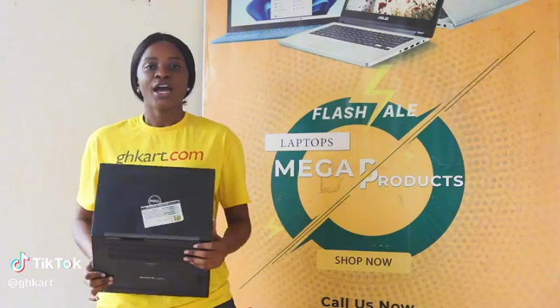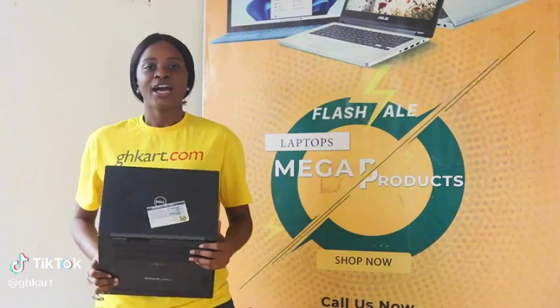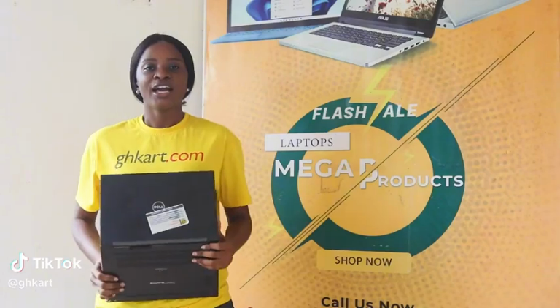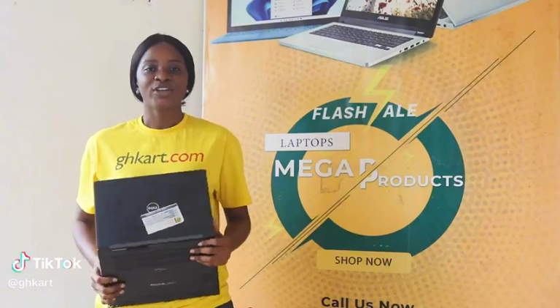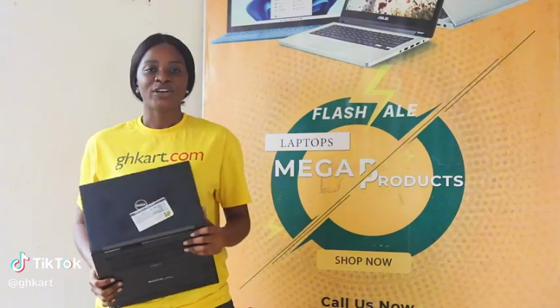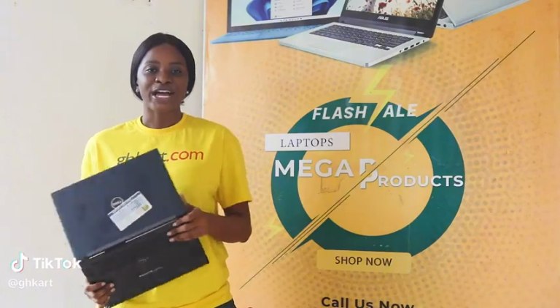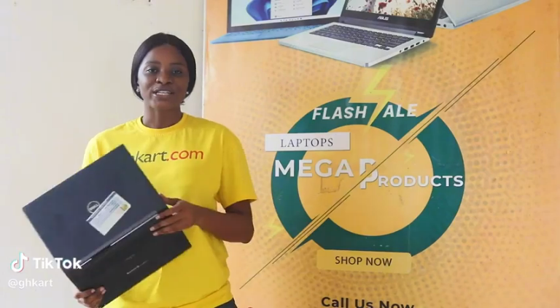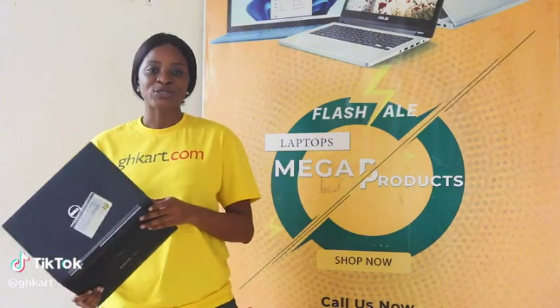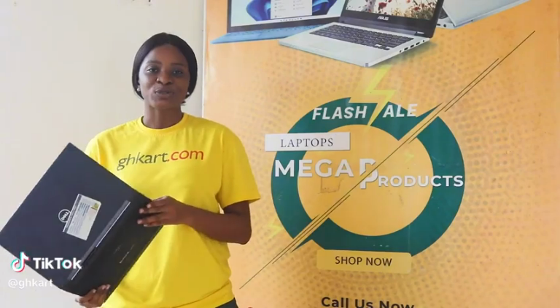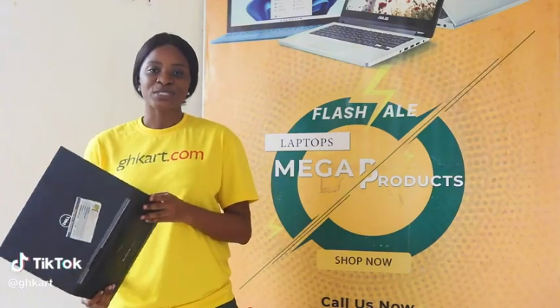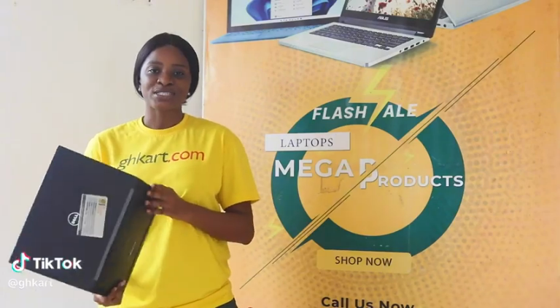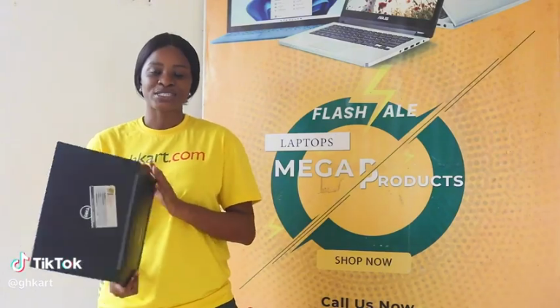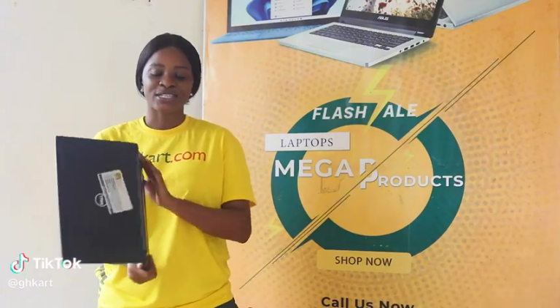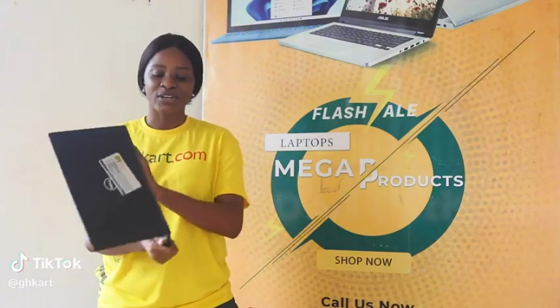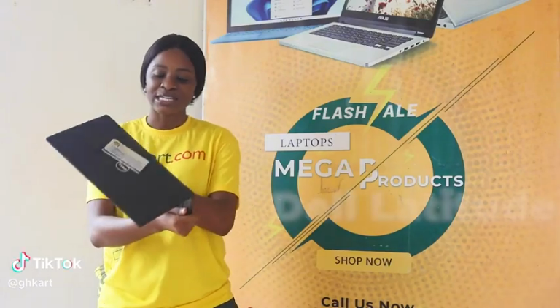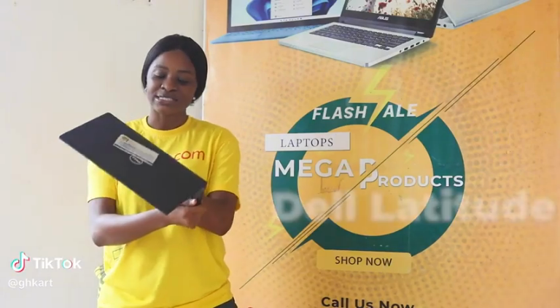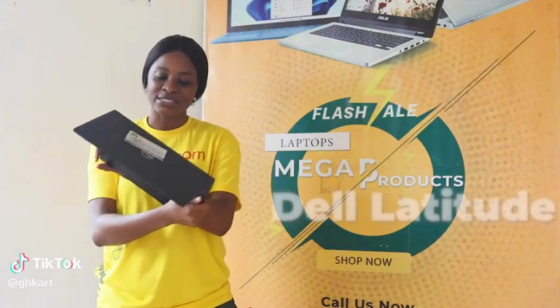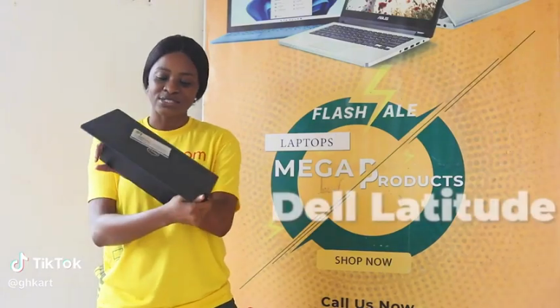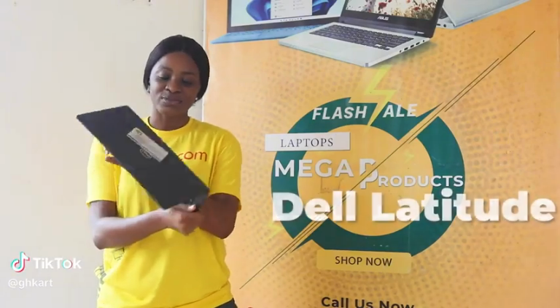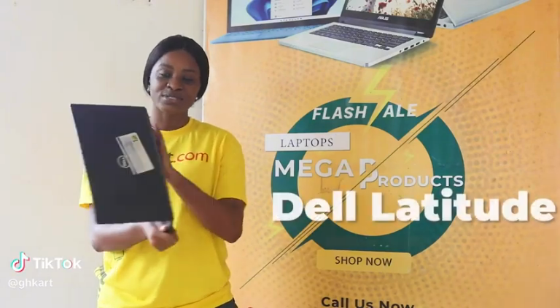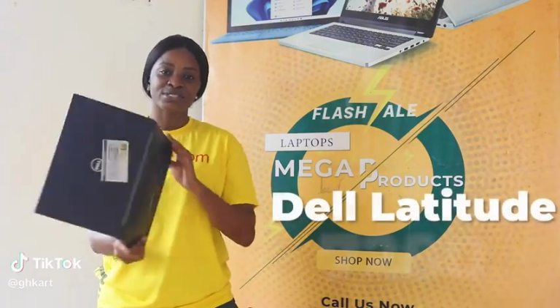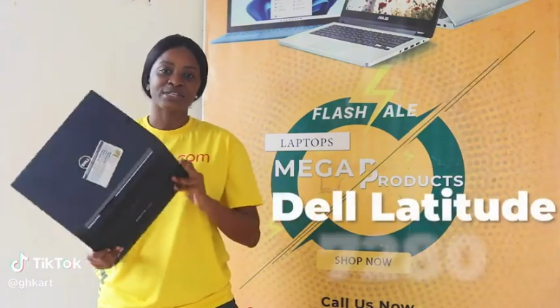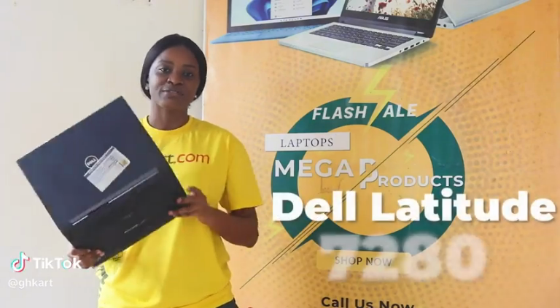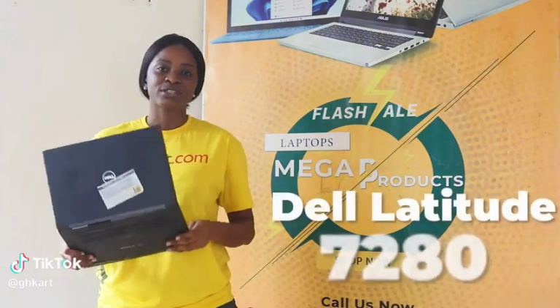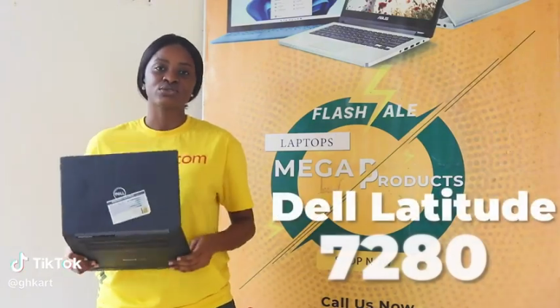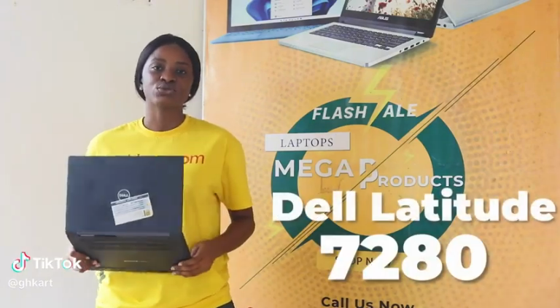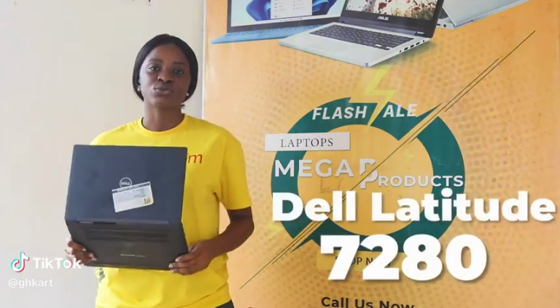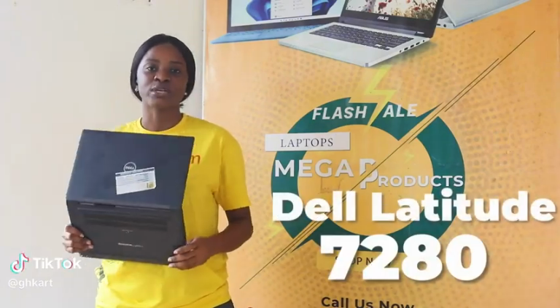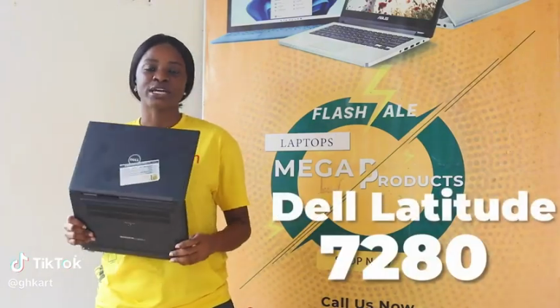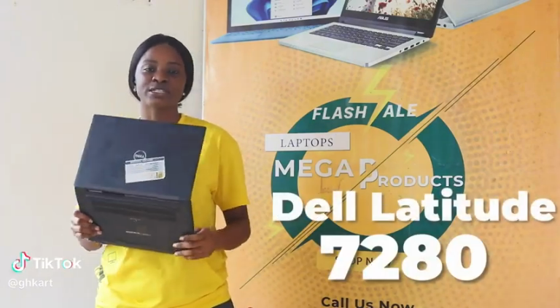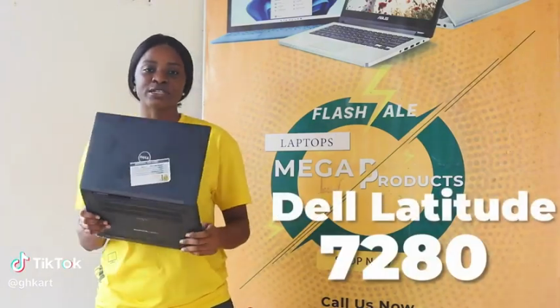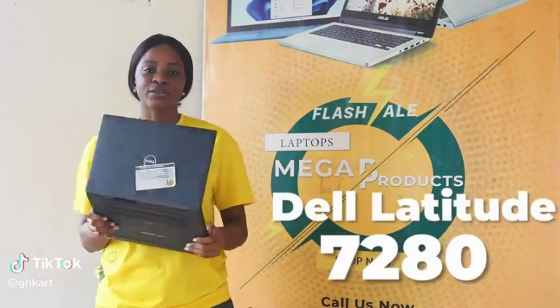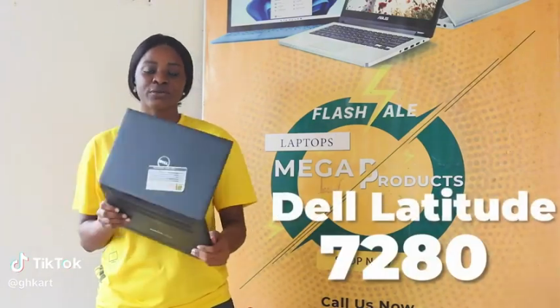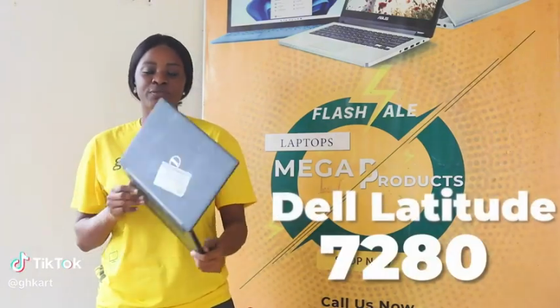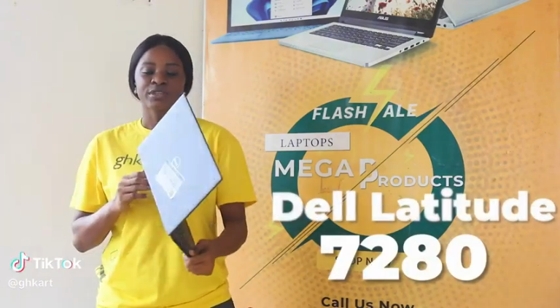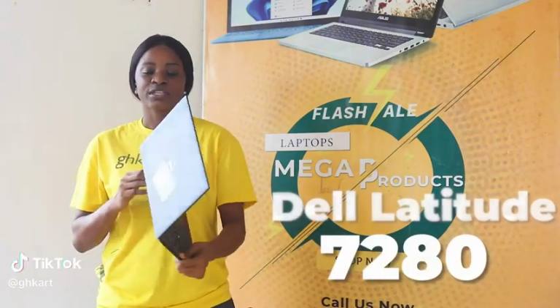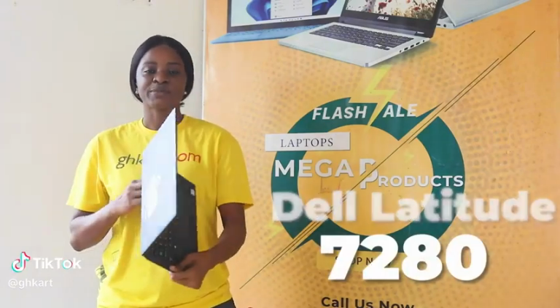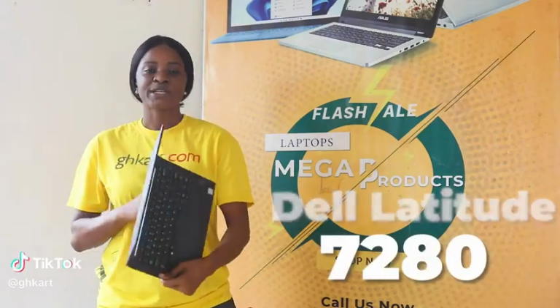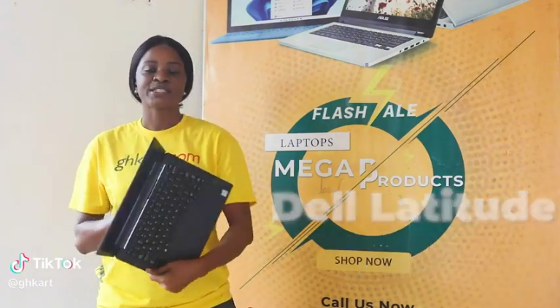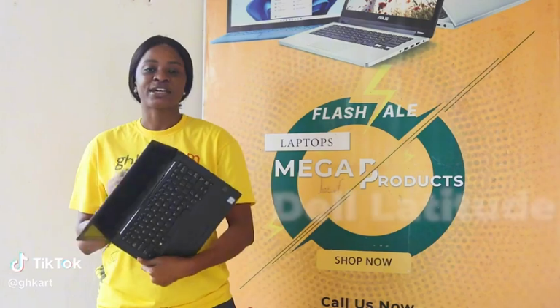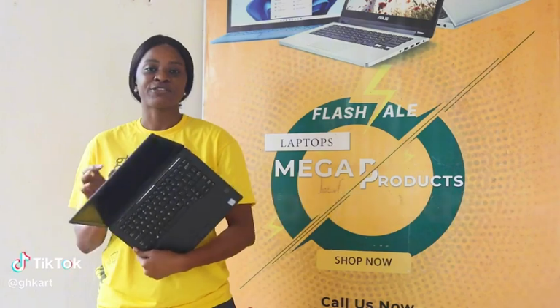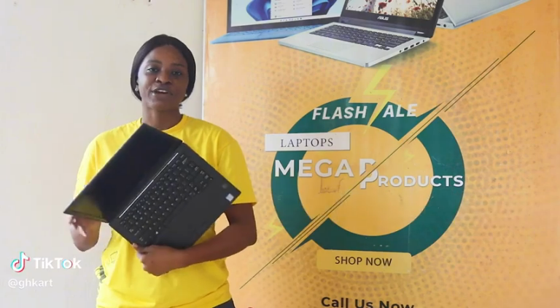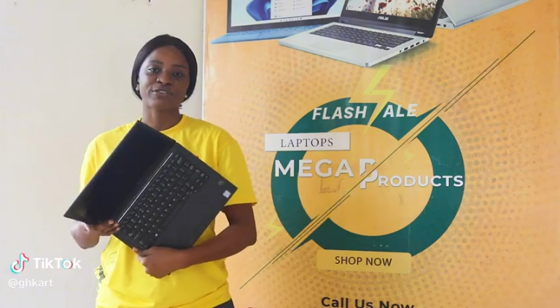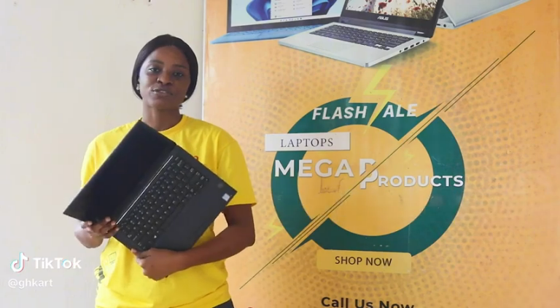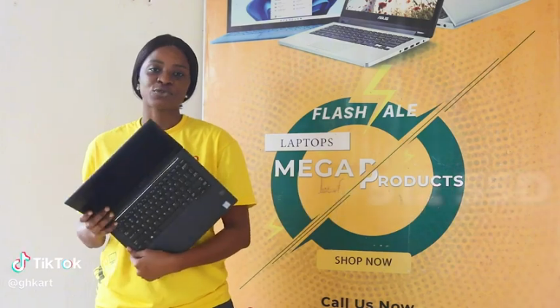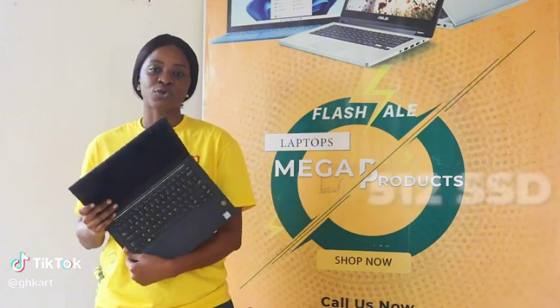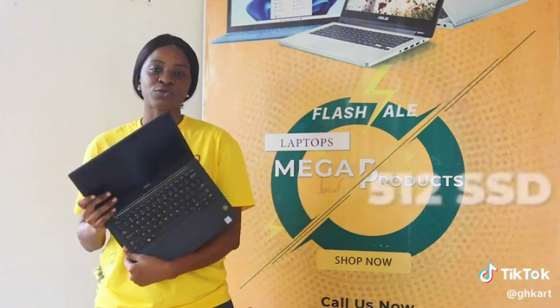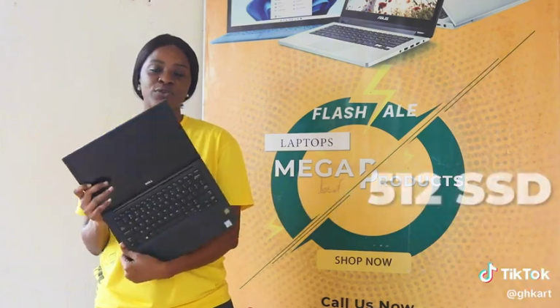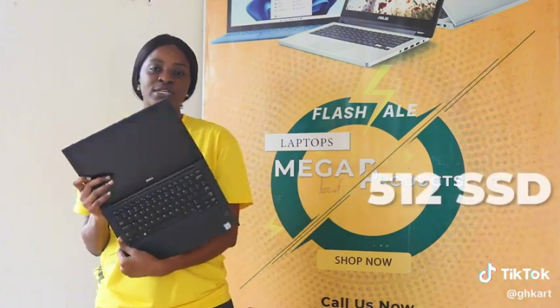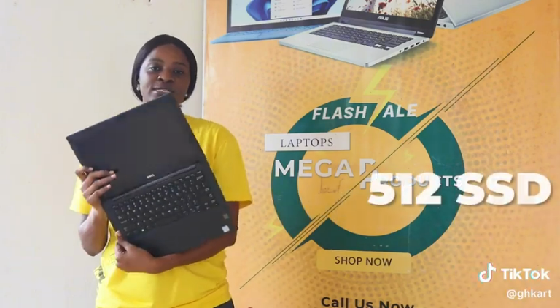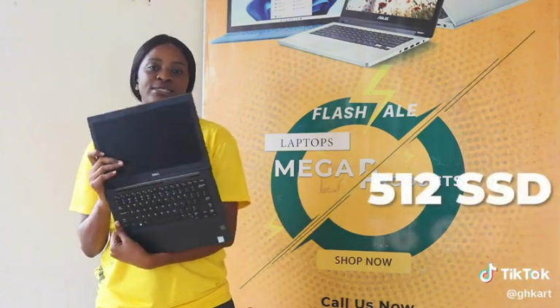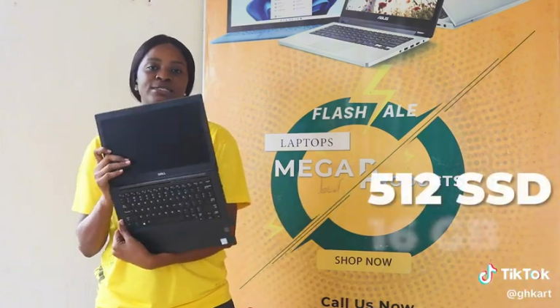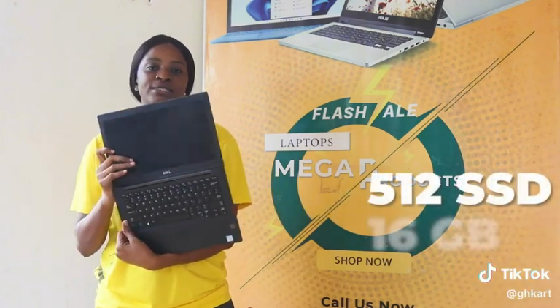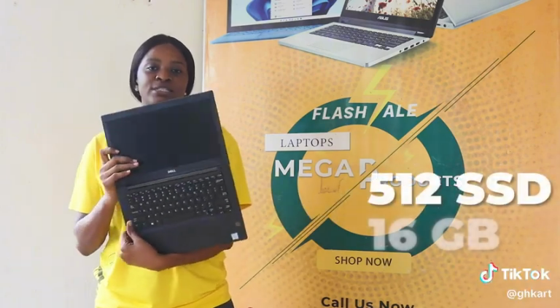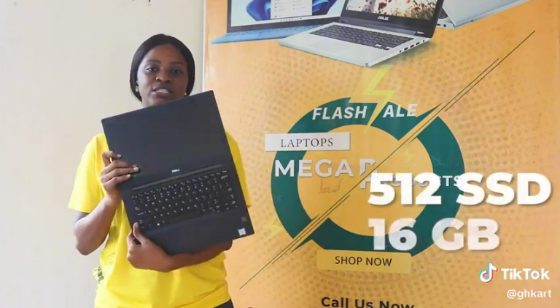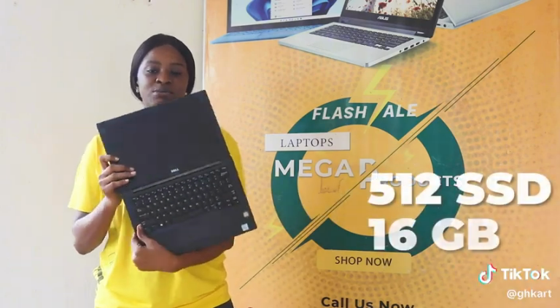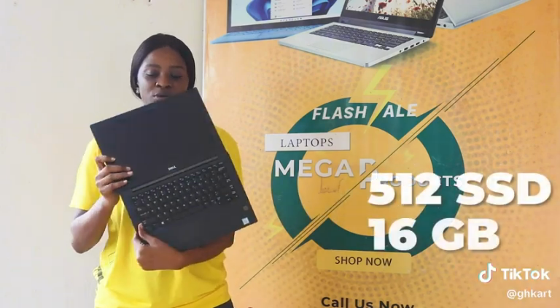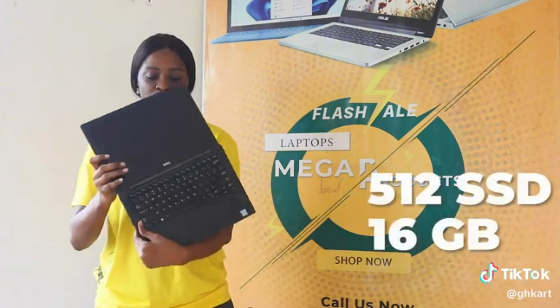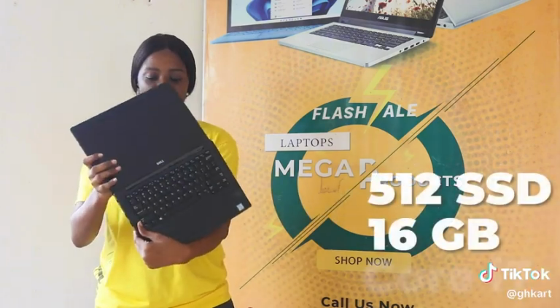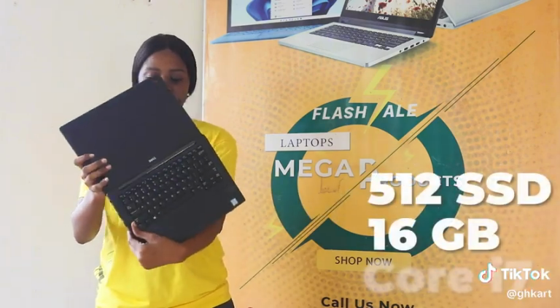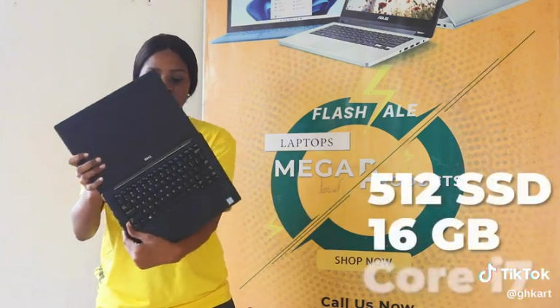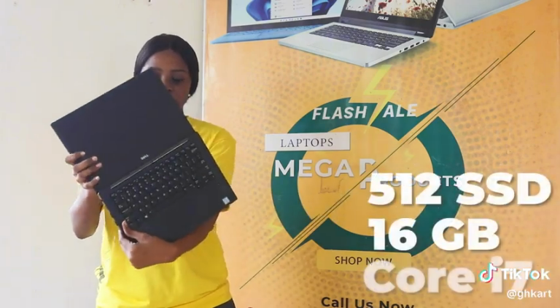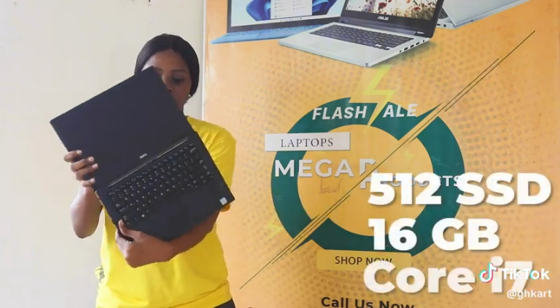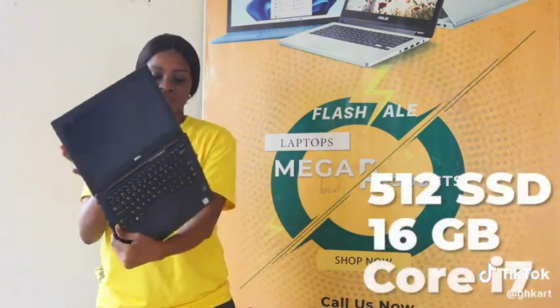Hello guys, so this is Dell Latitude 7280. The specs are 512GB, 16GB RAM, i7.